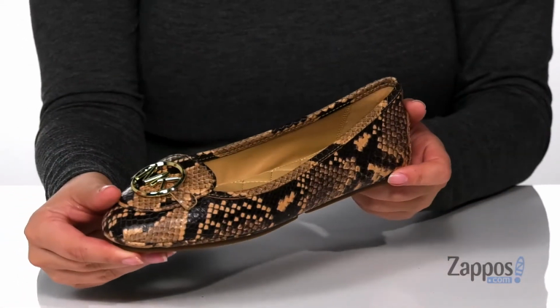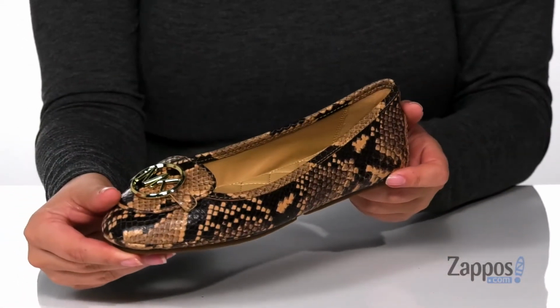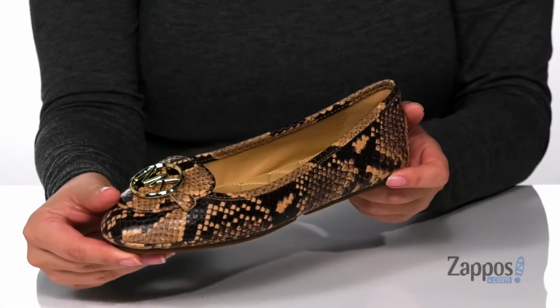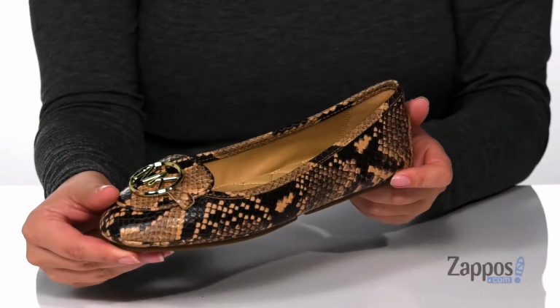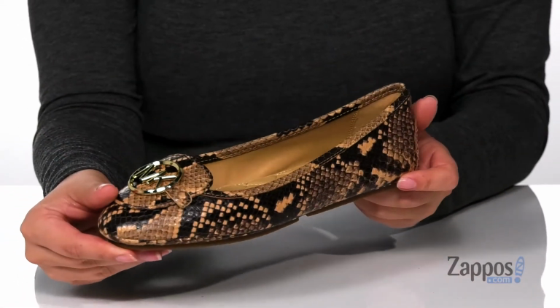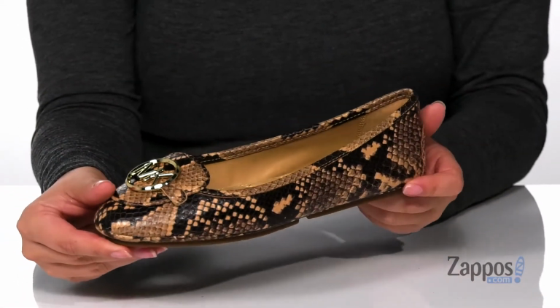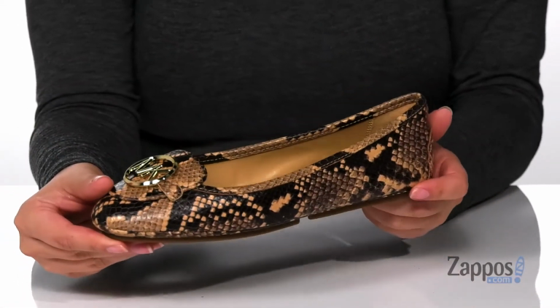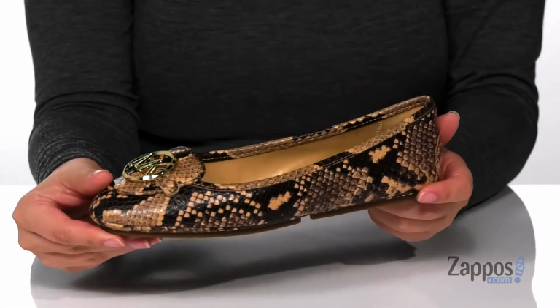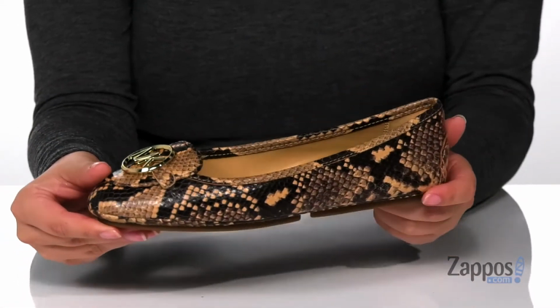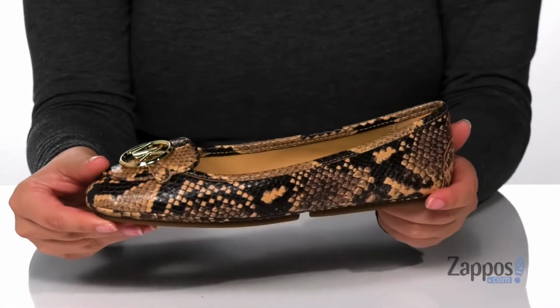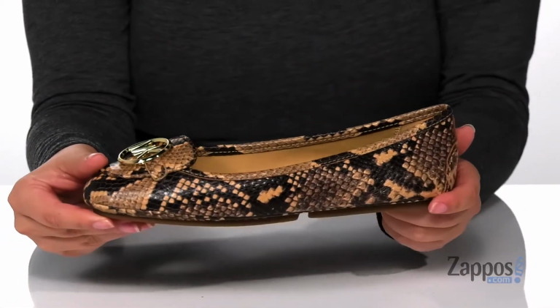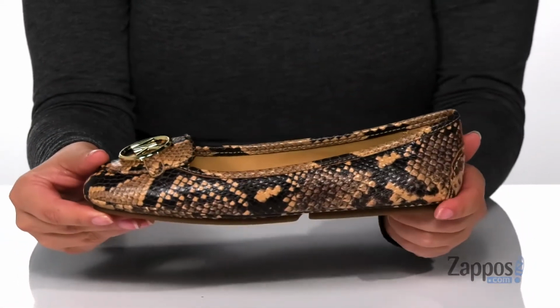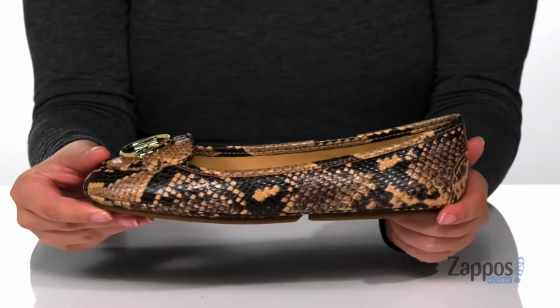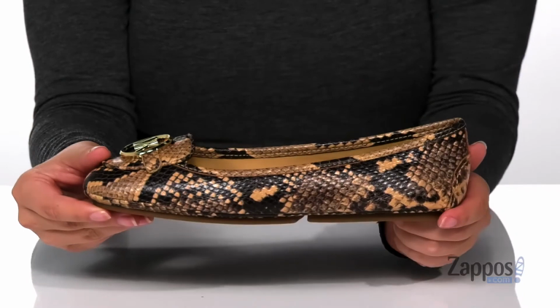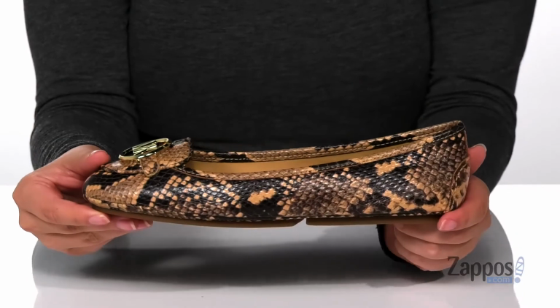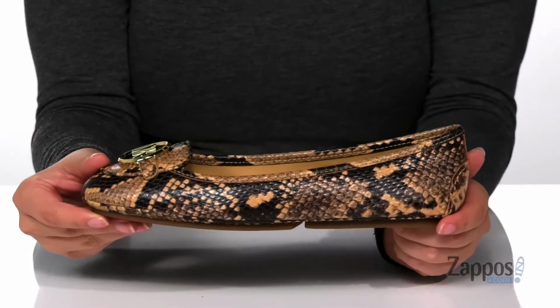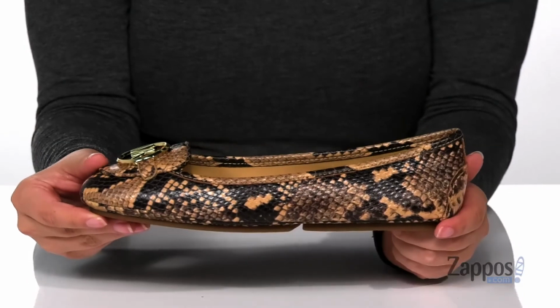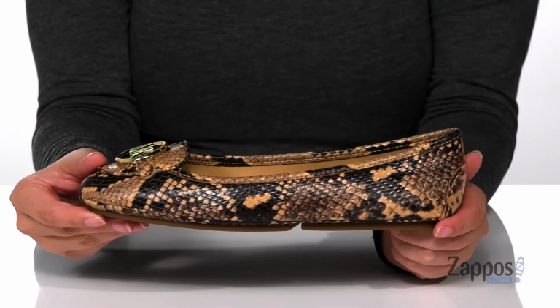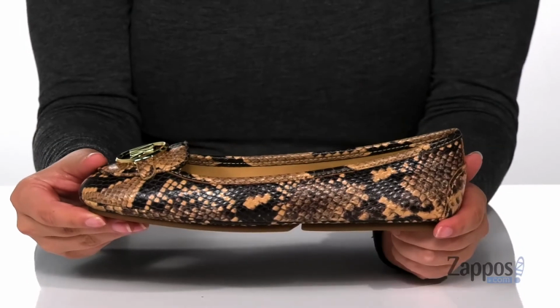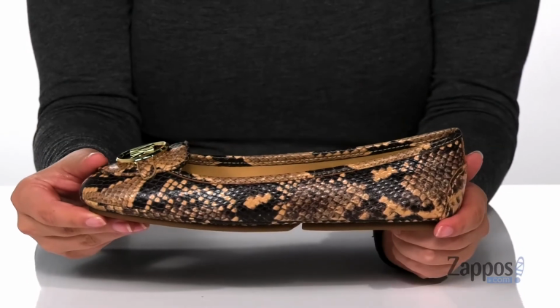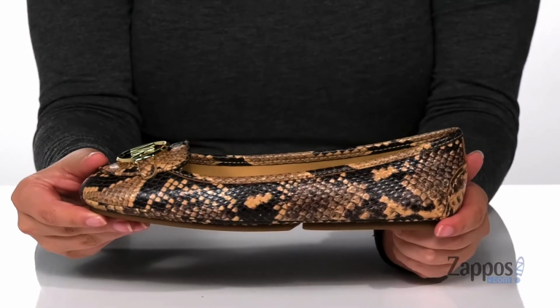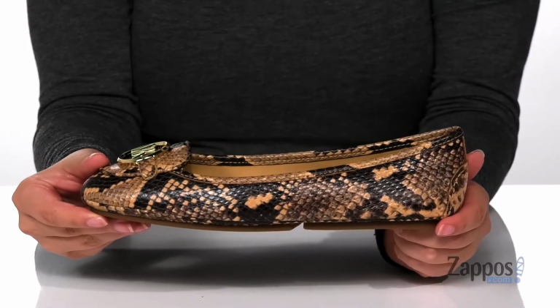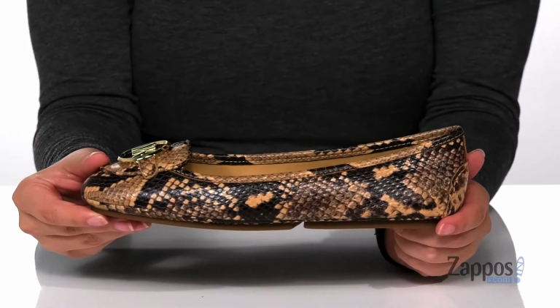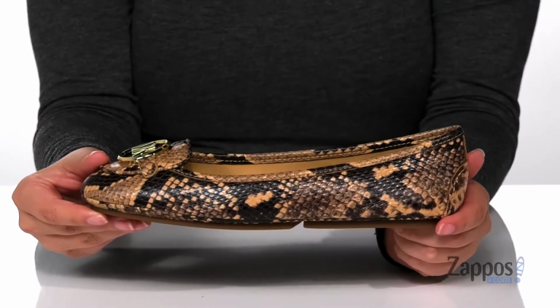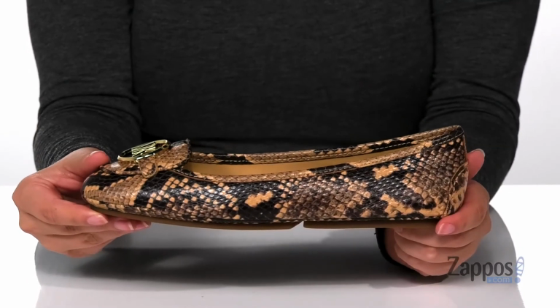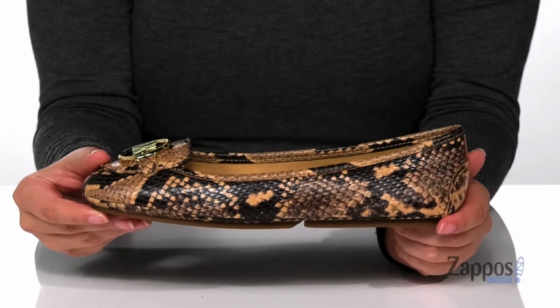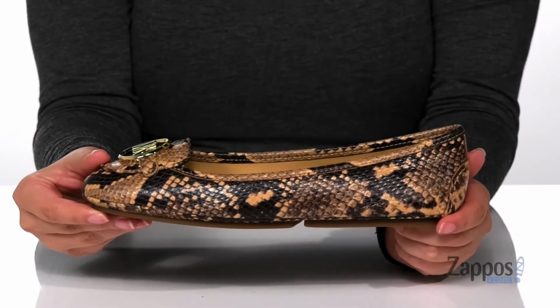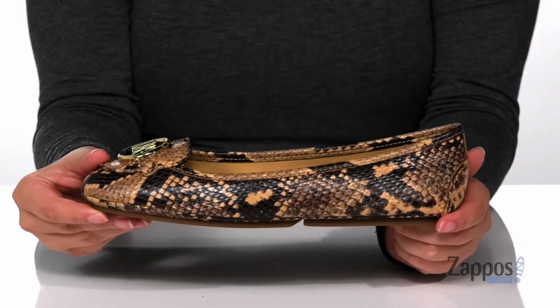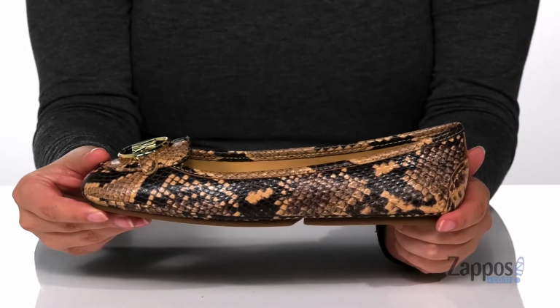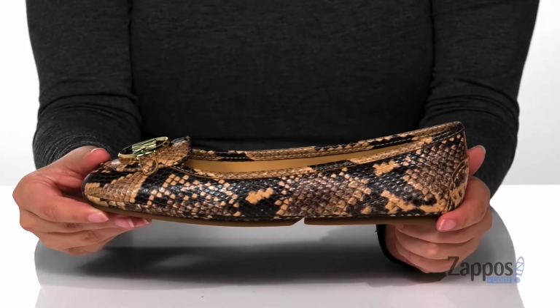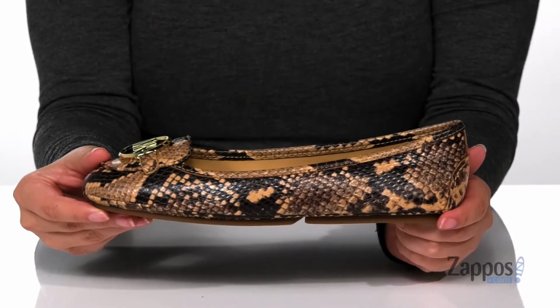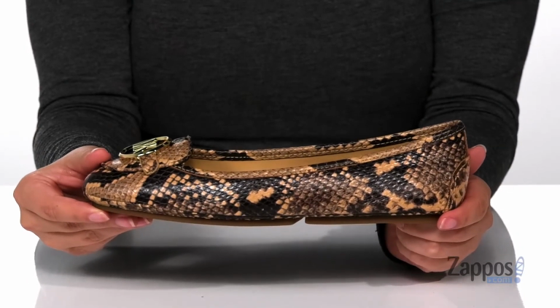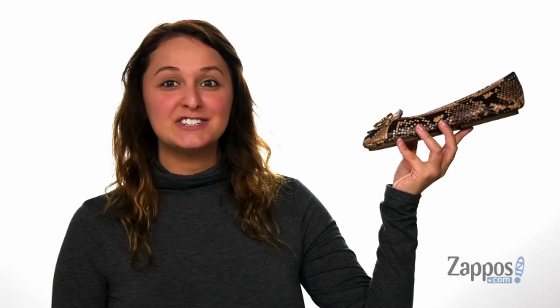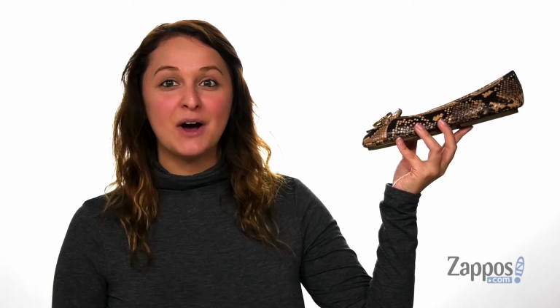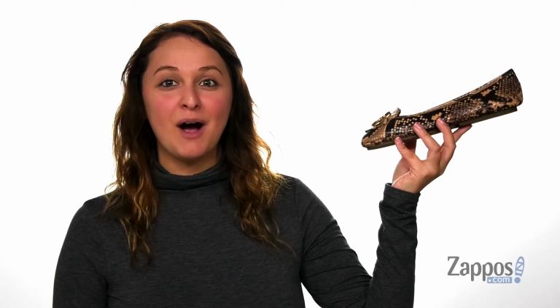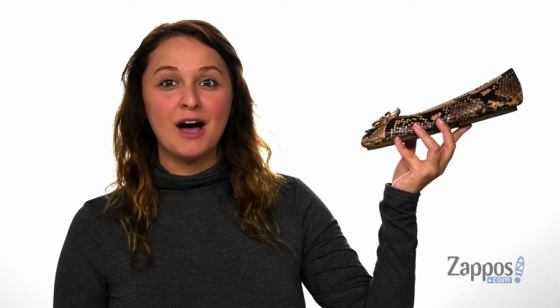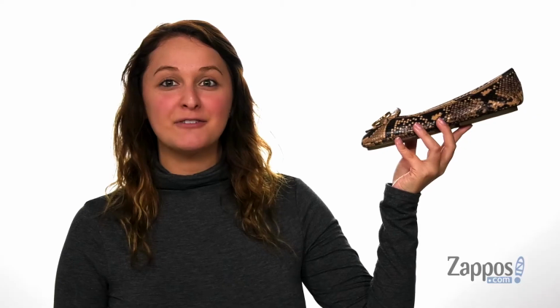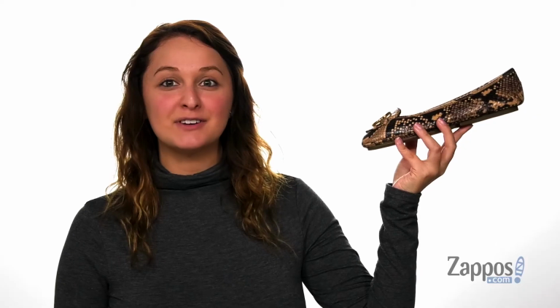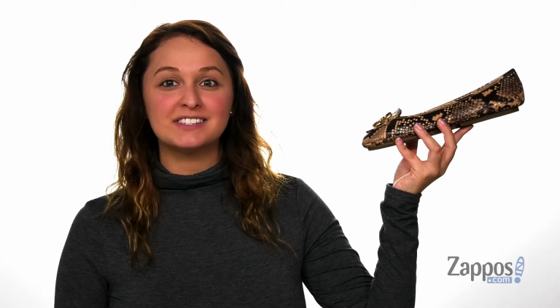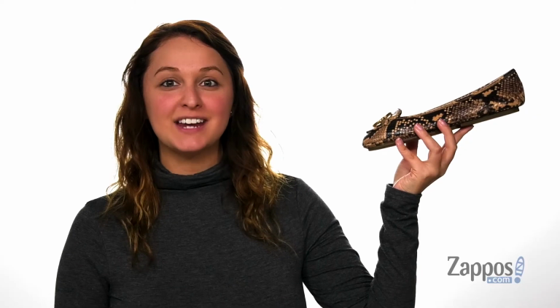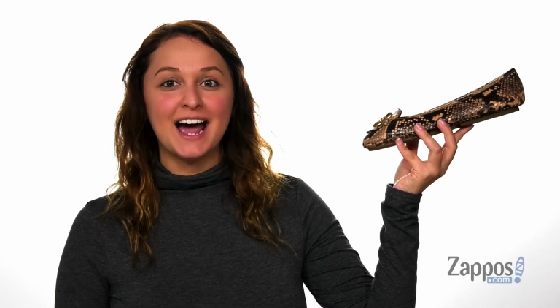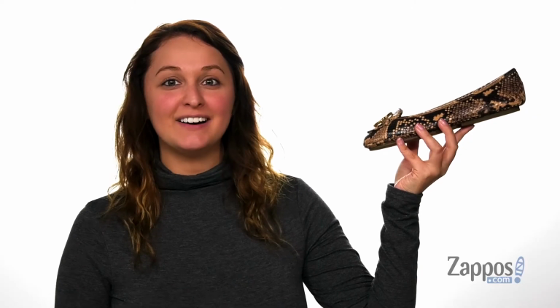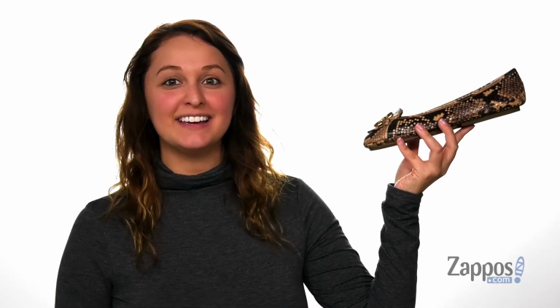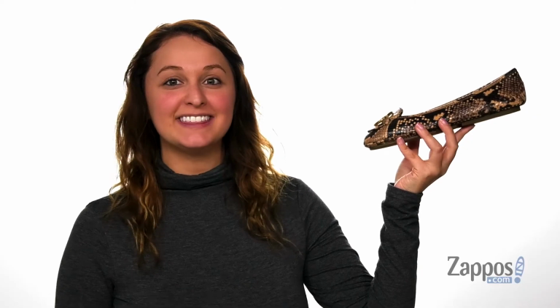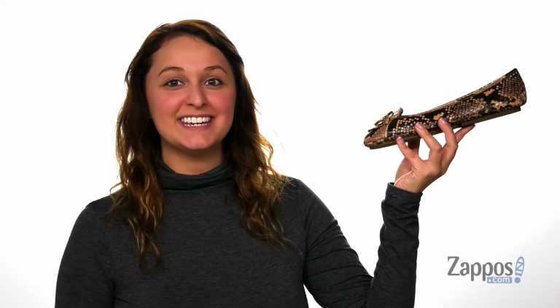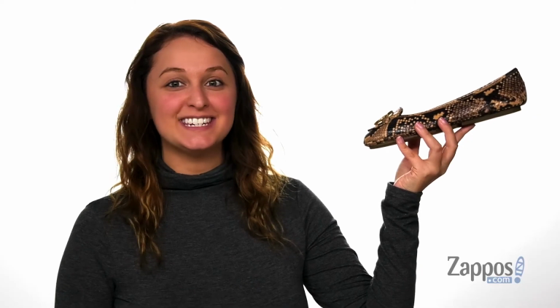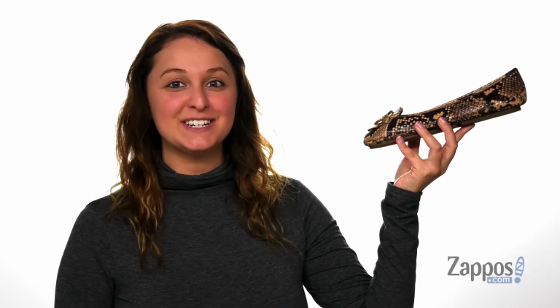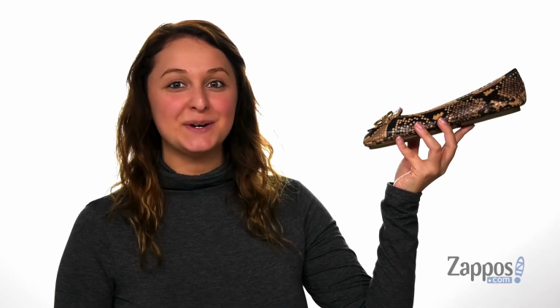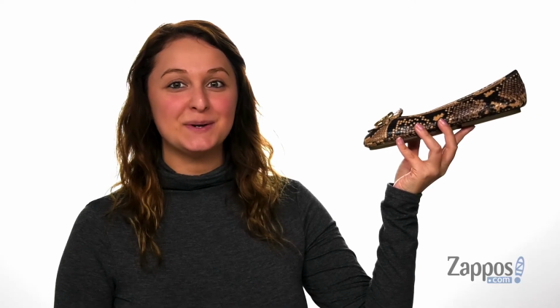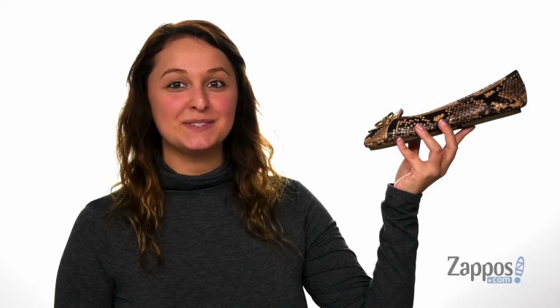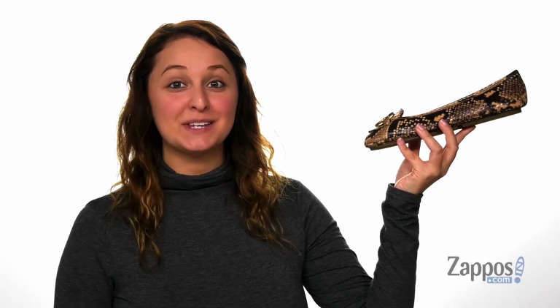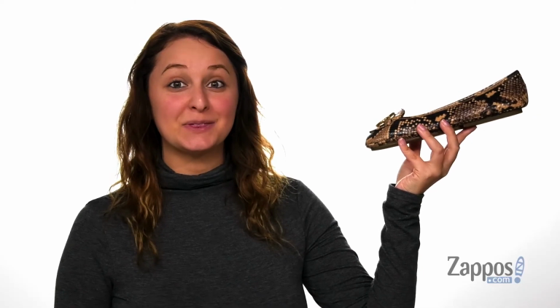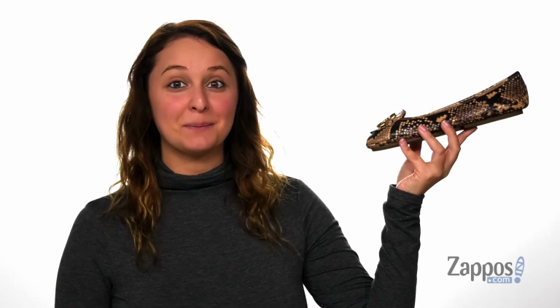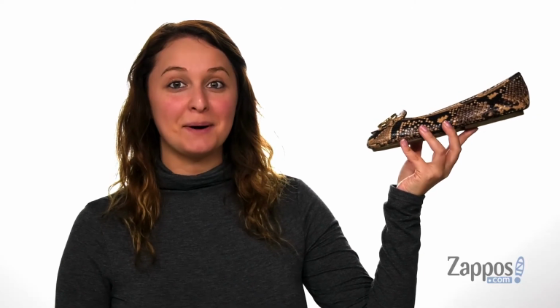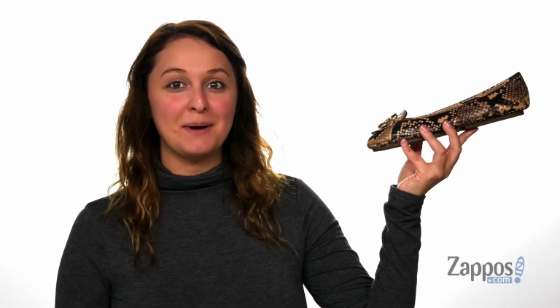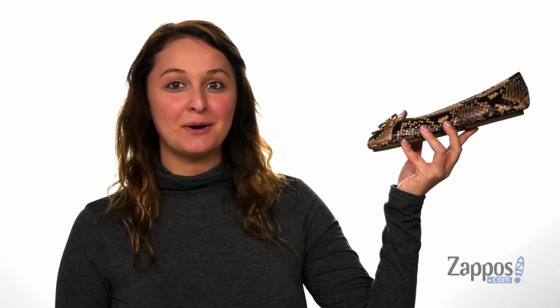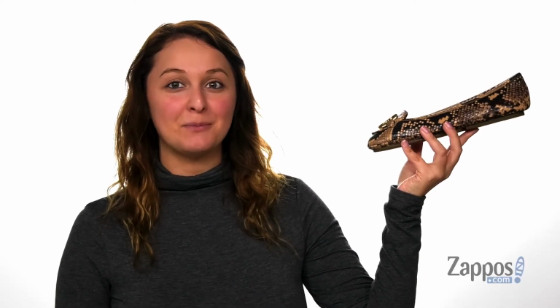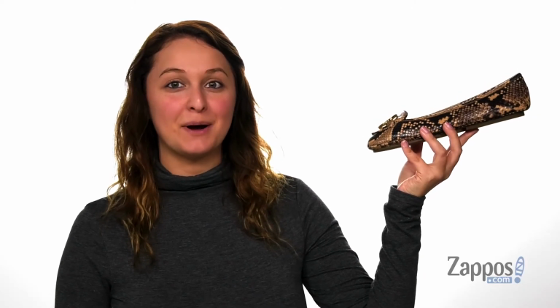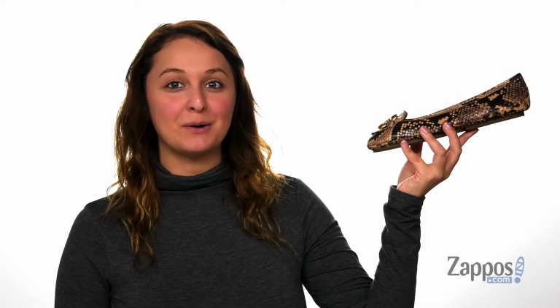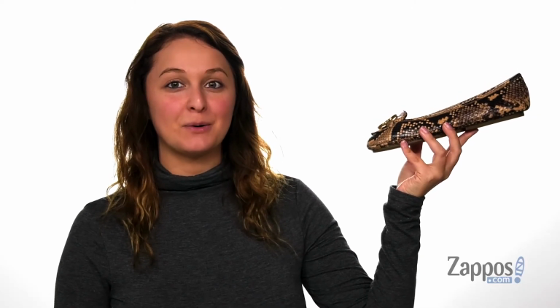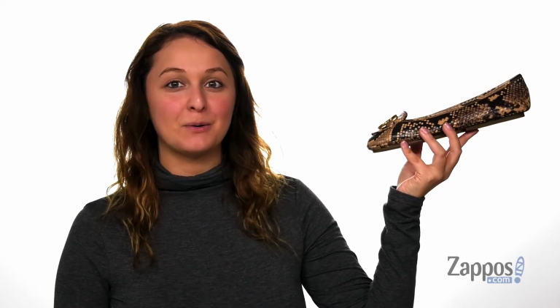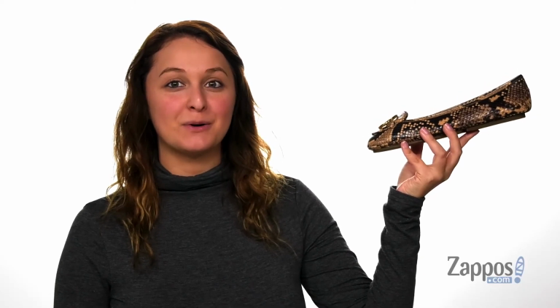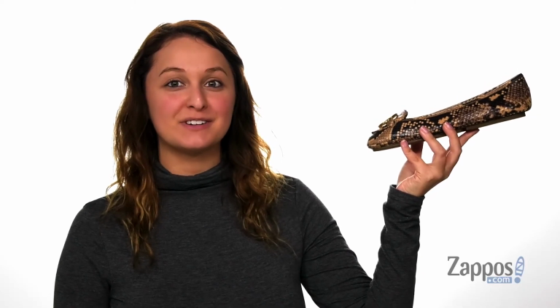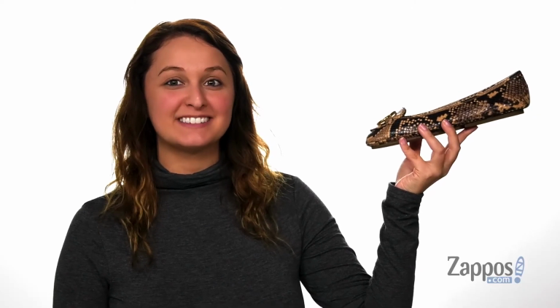I think these will look so great paired with a black fitted dress. Show off your style in these shoes, they're by Michael Michael Kors.